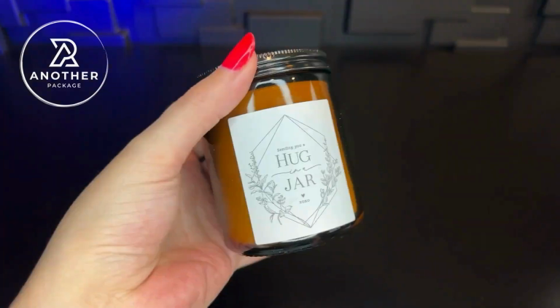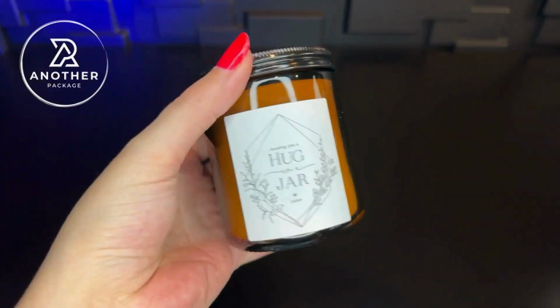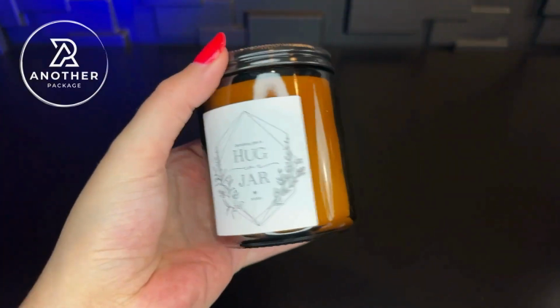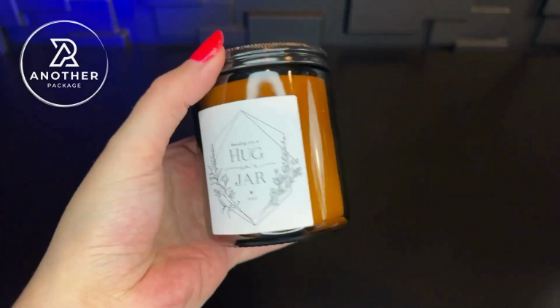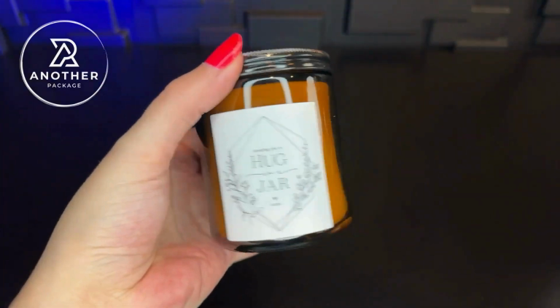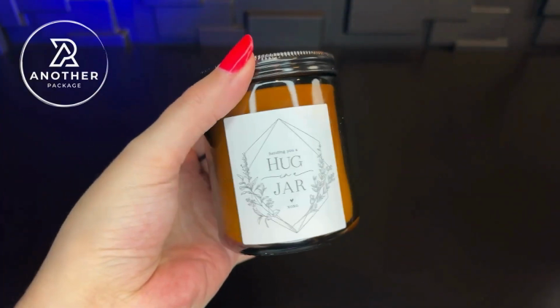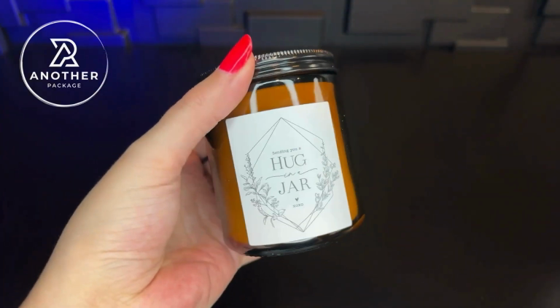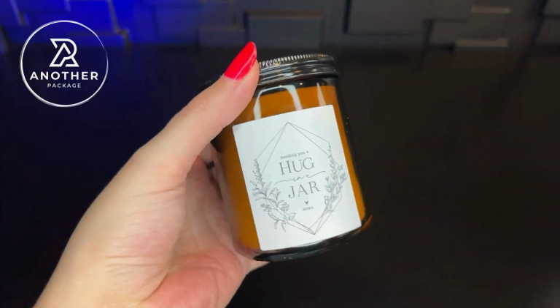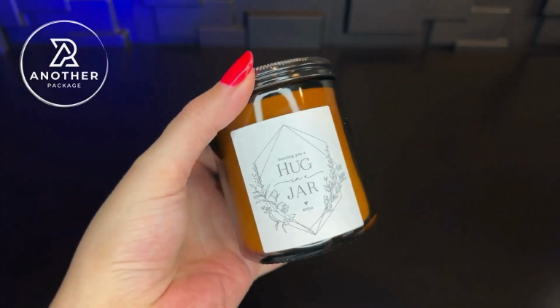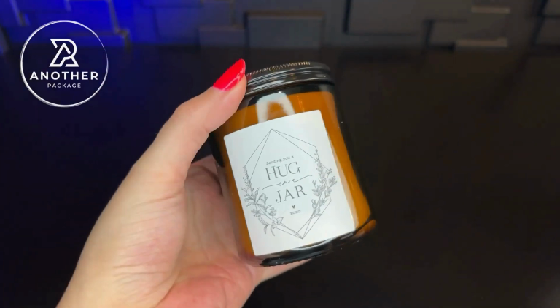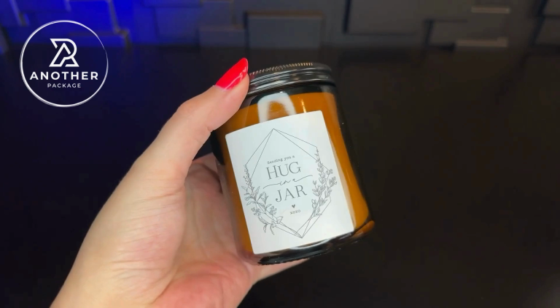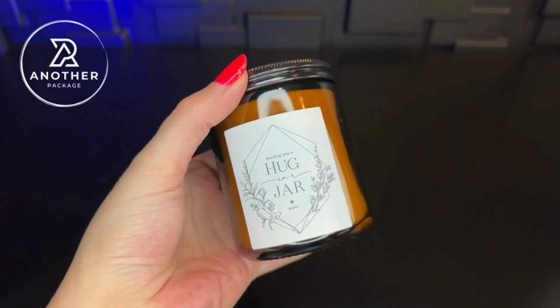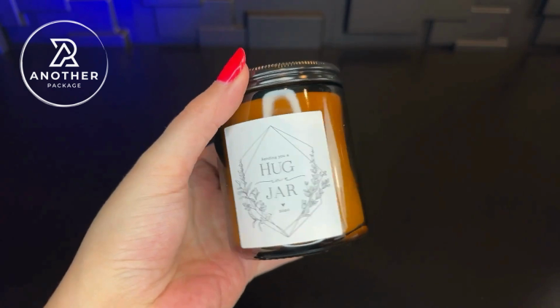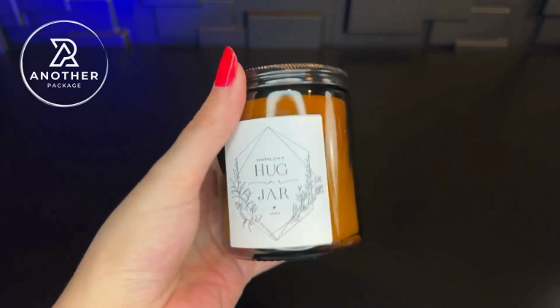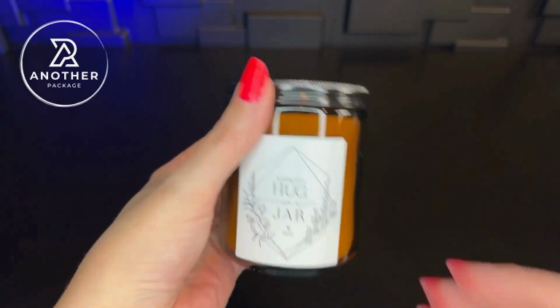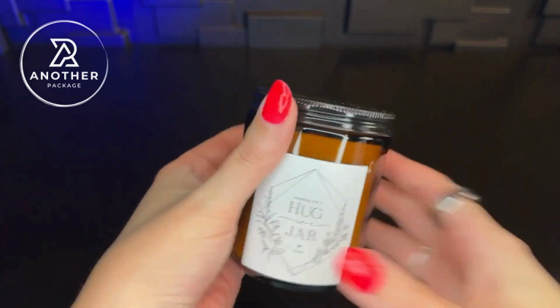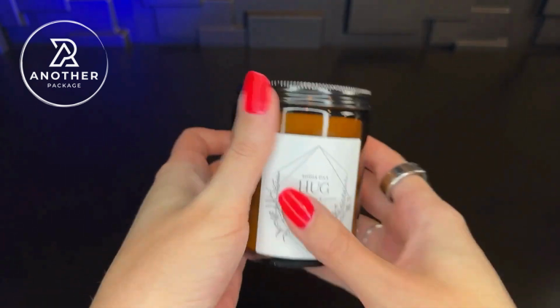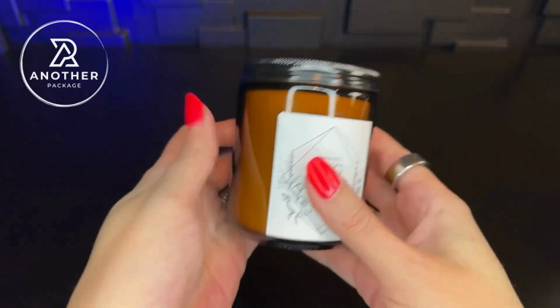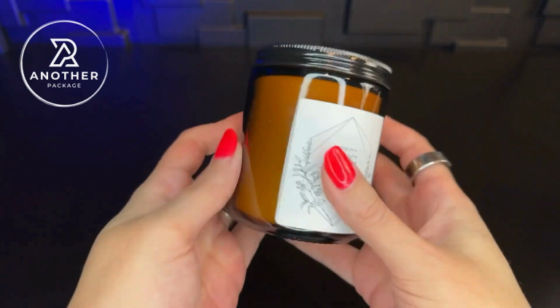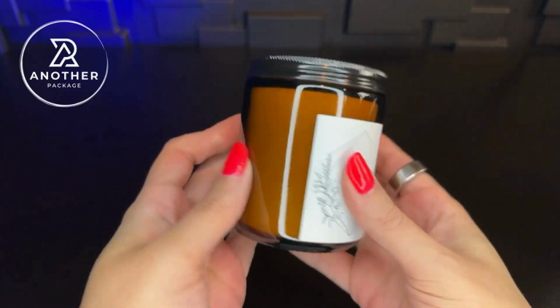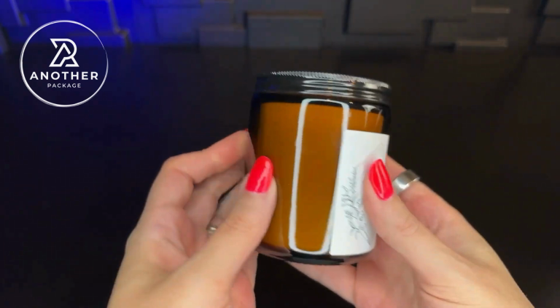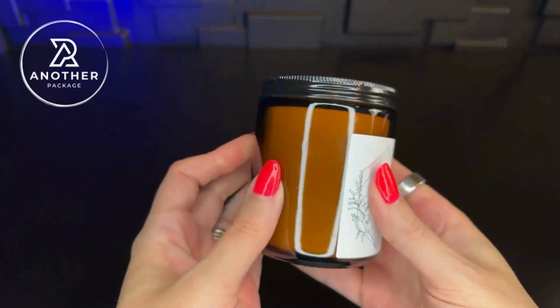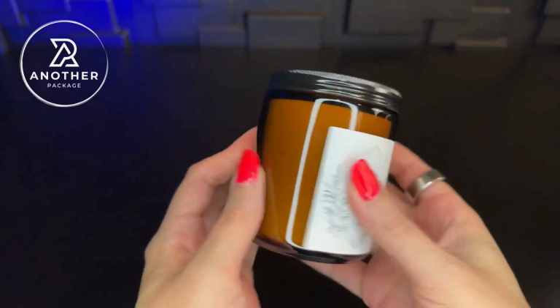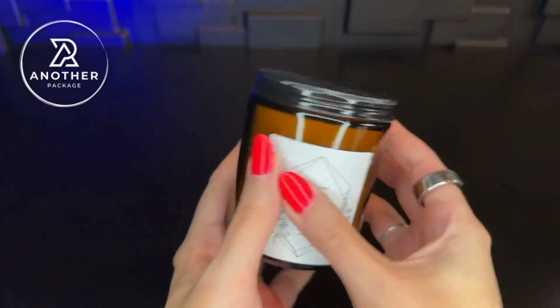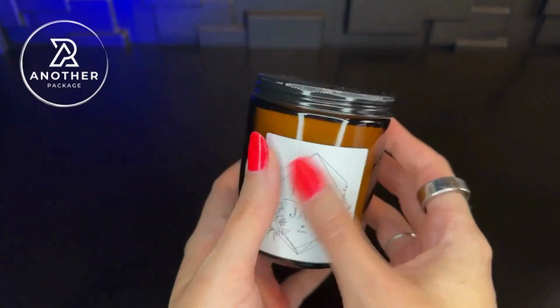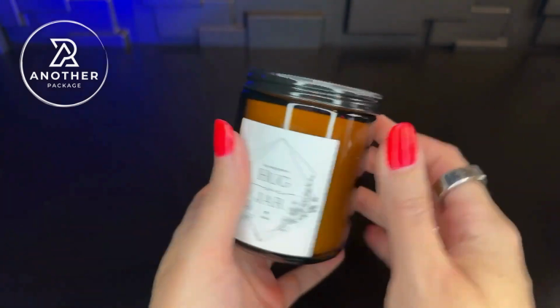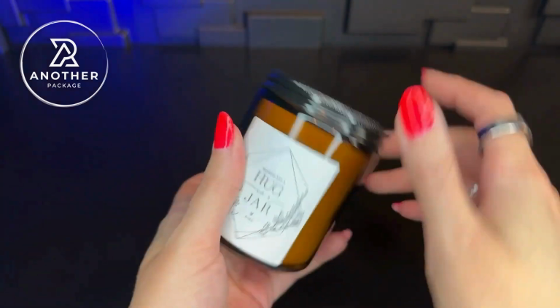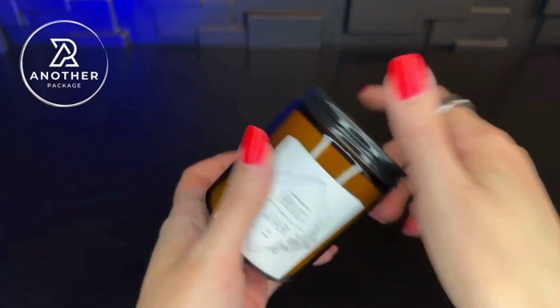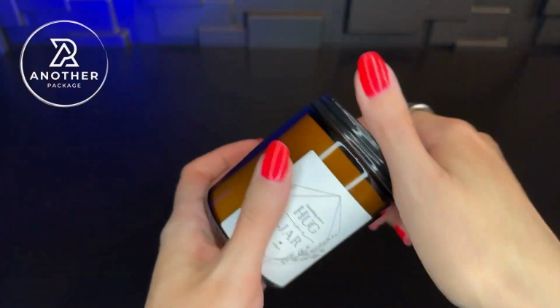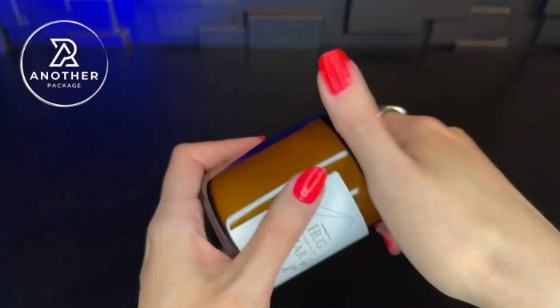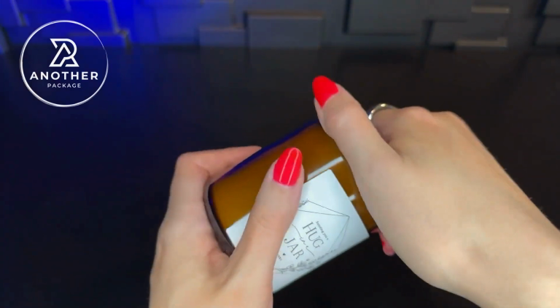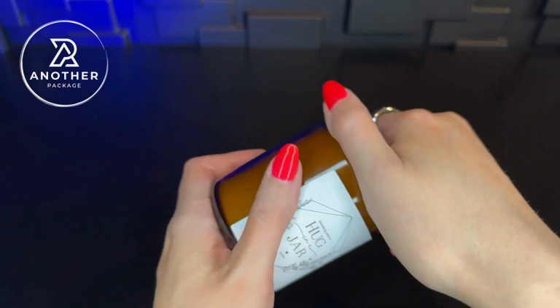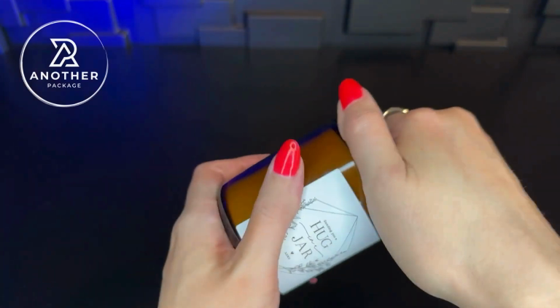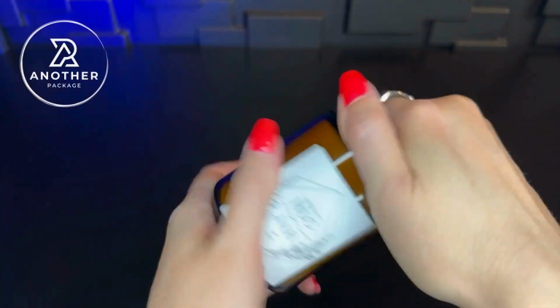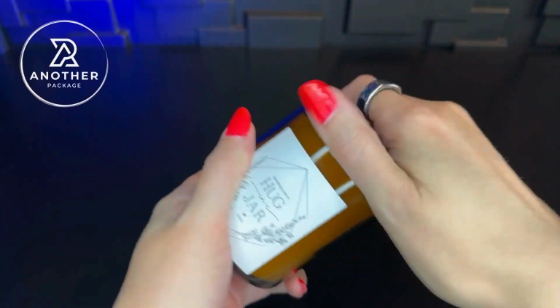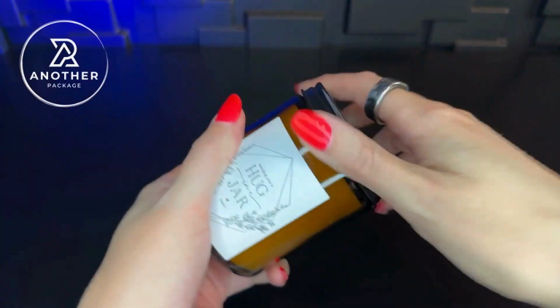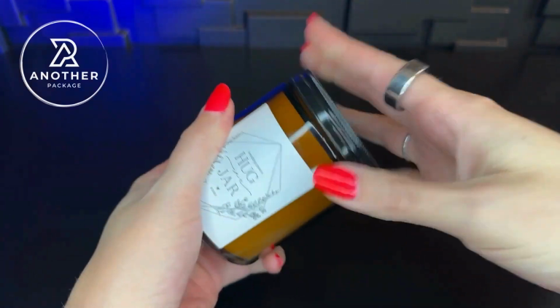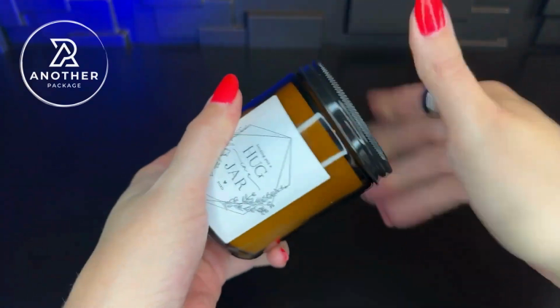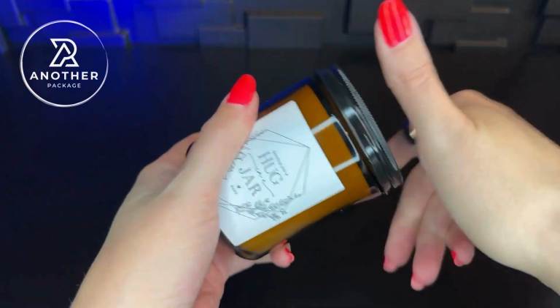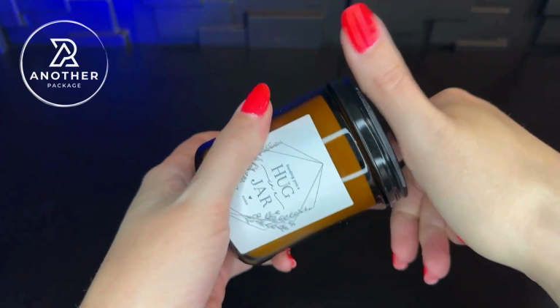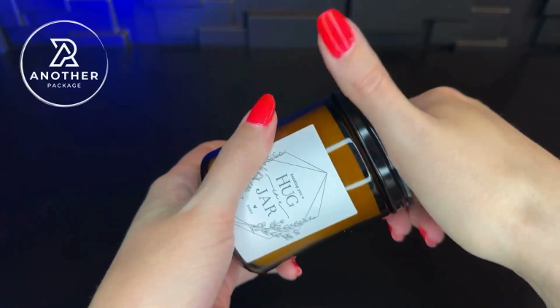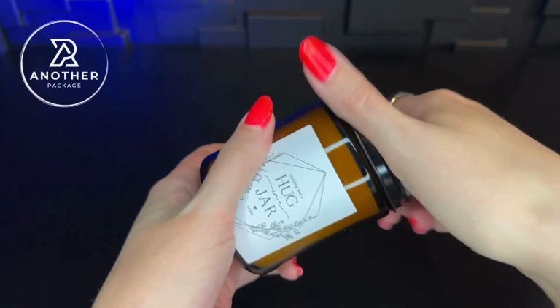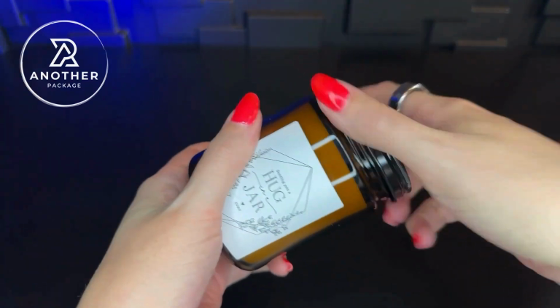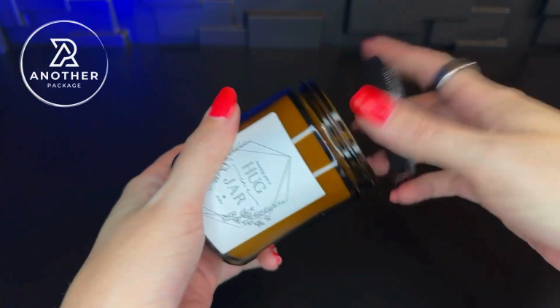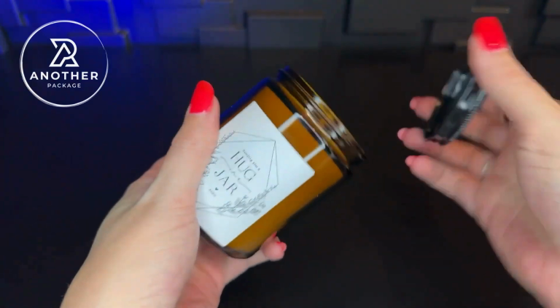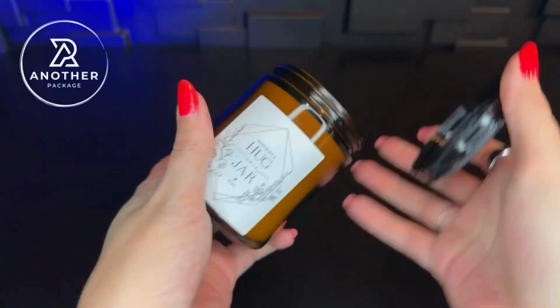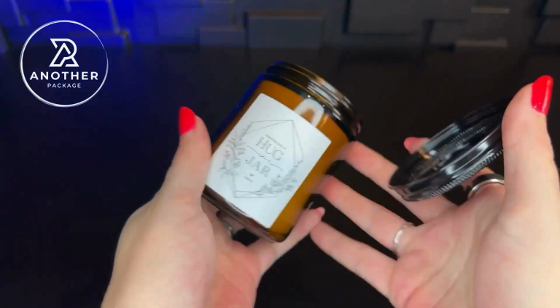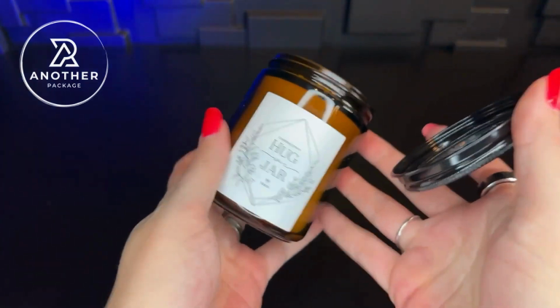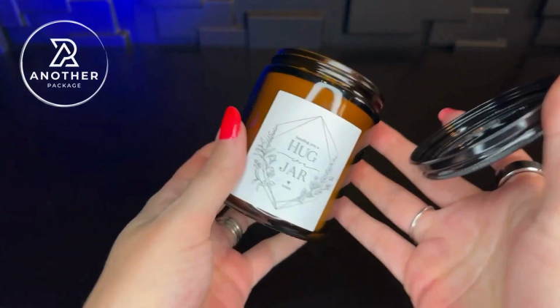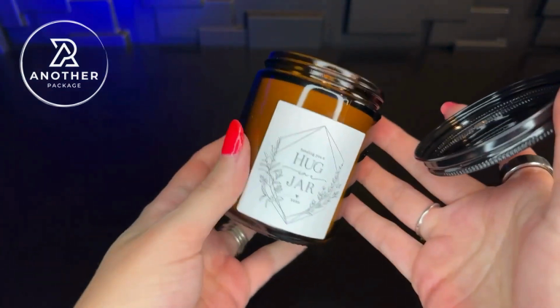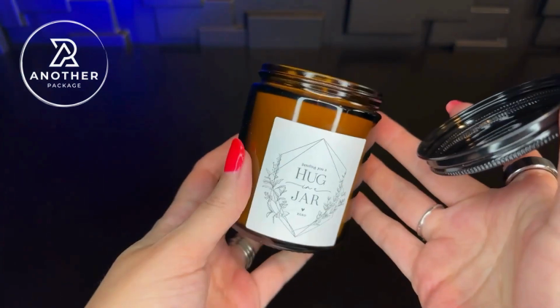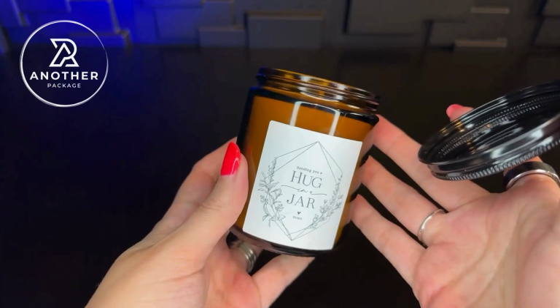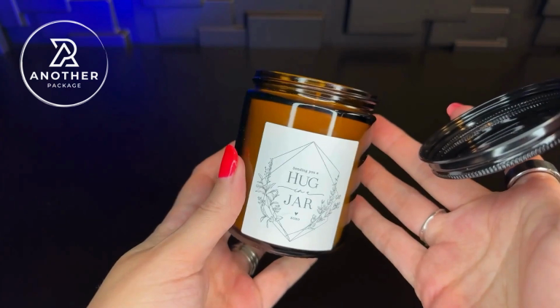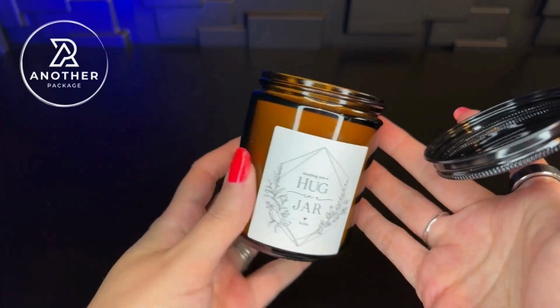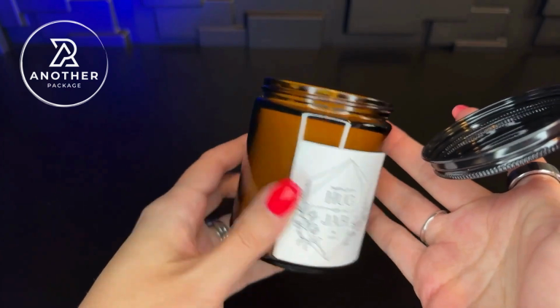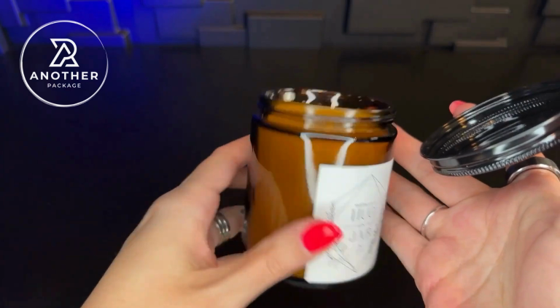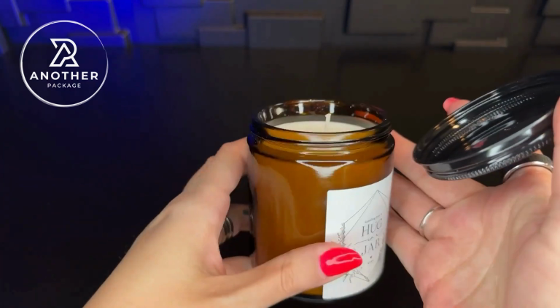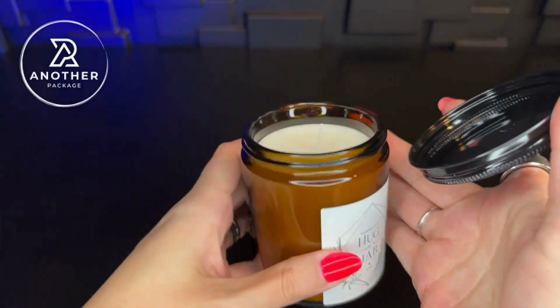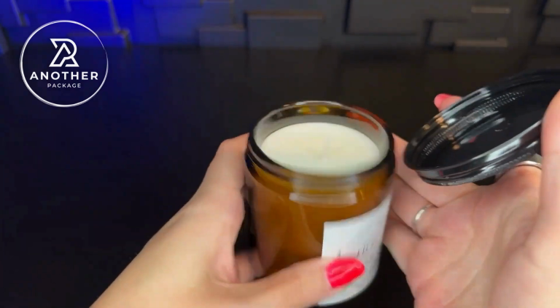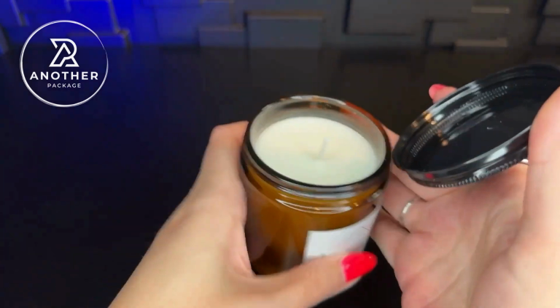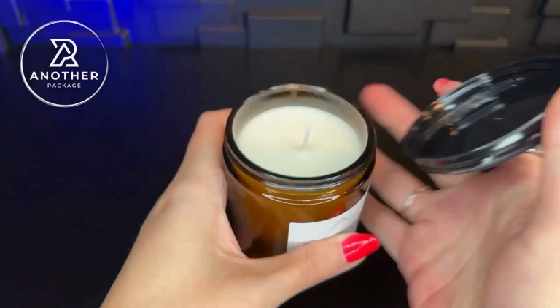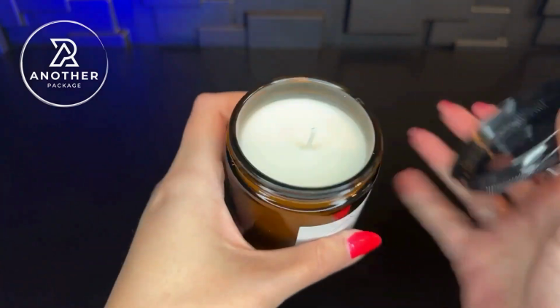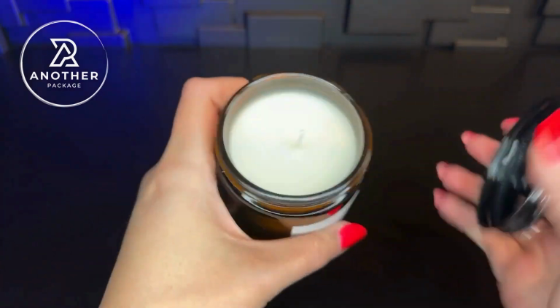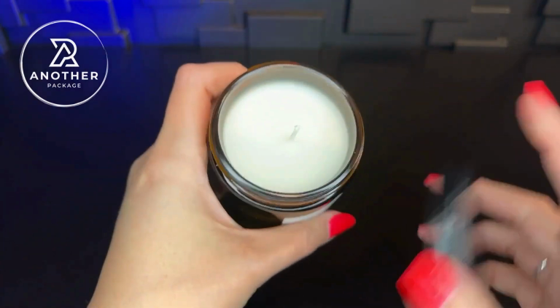Here is what the candle looks like. I like that it comes in this little jar, especially with it having the twist lid on it, because this is the type of candle that we could reuse.